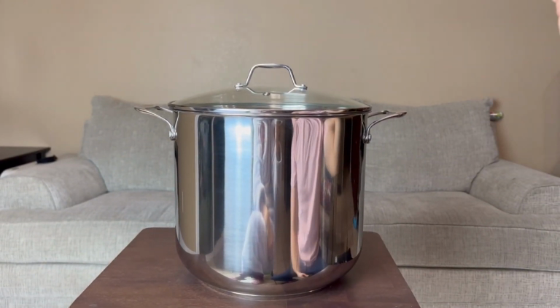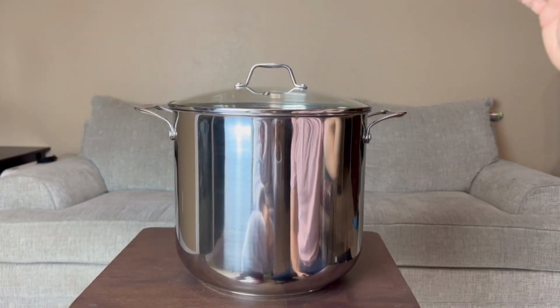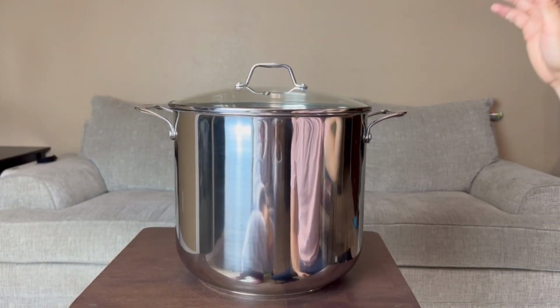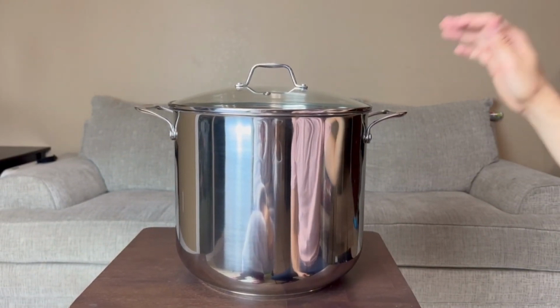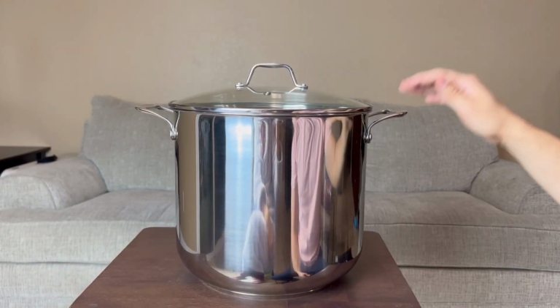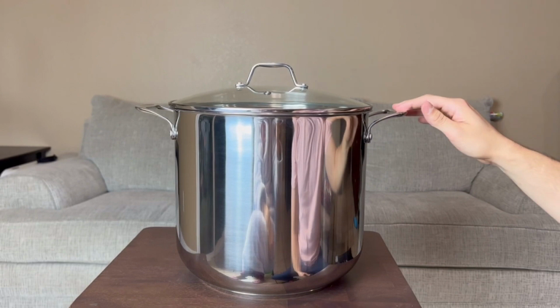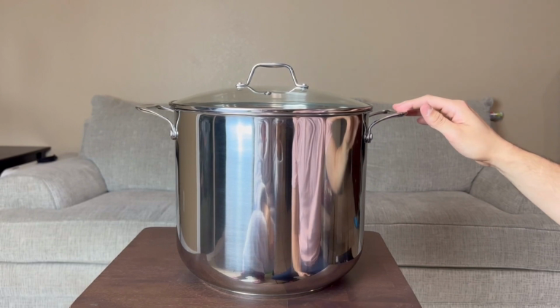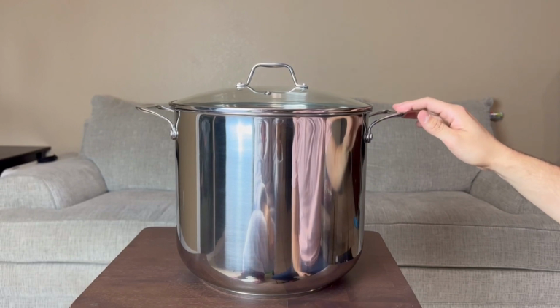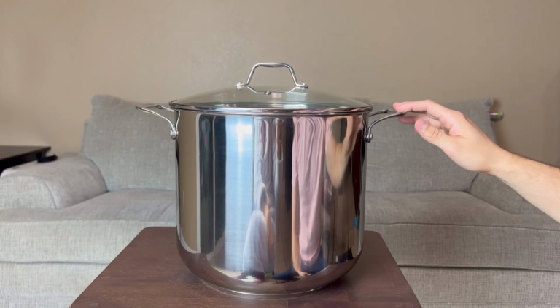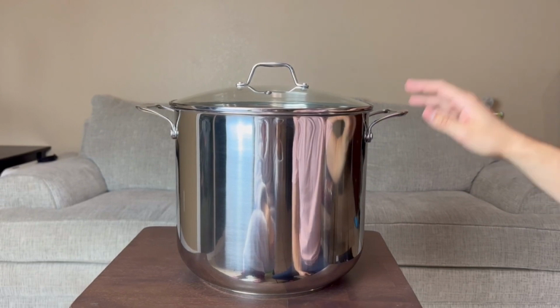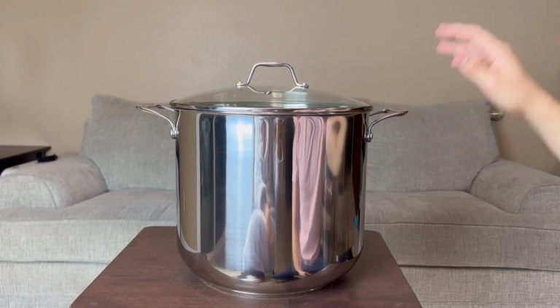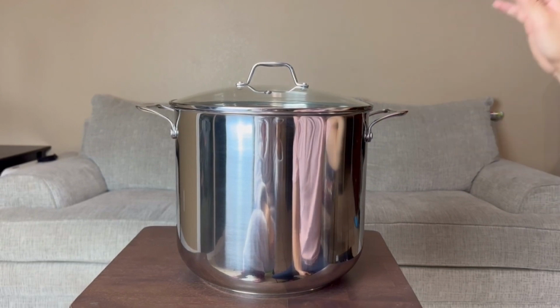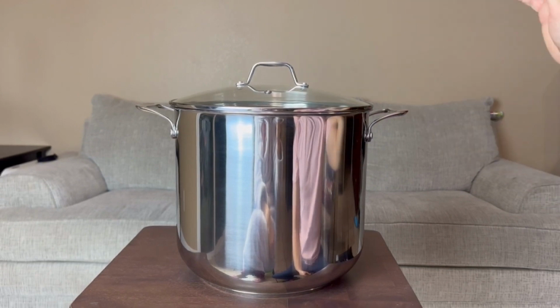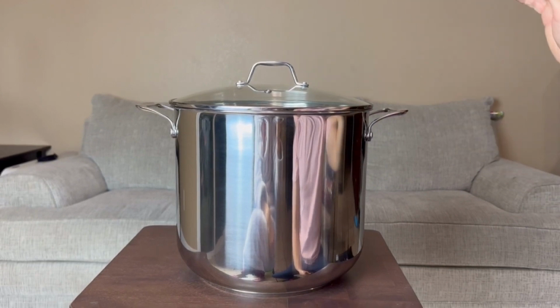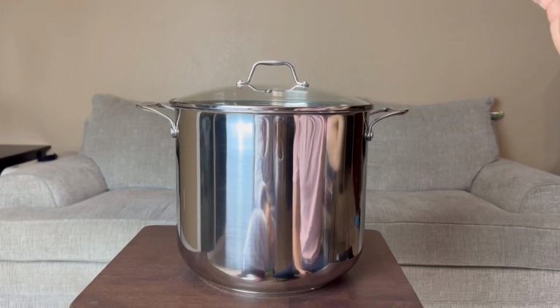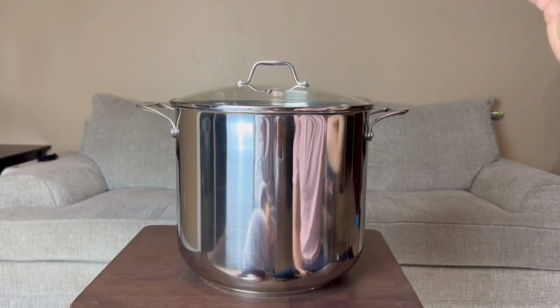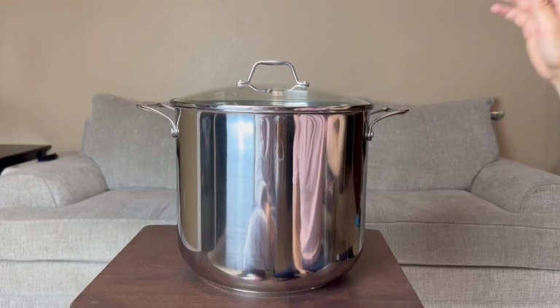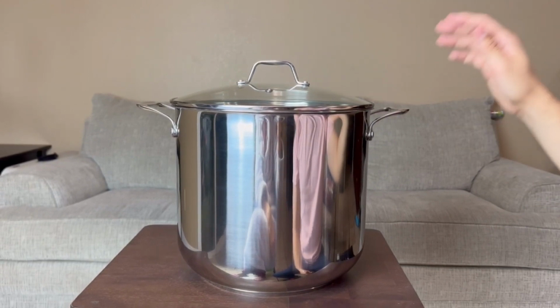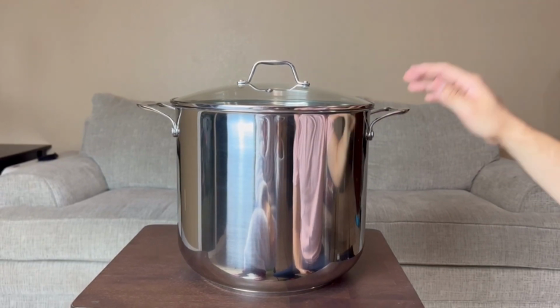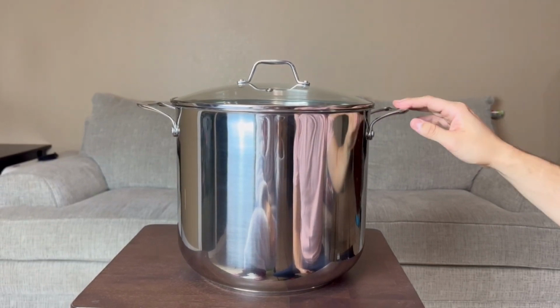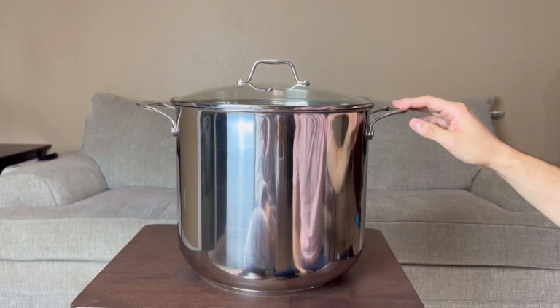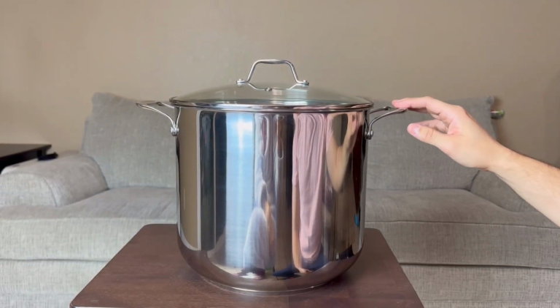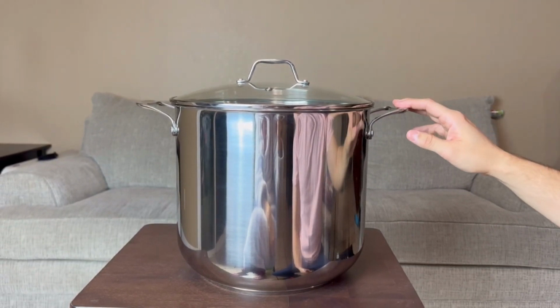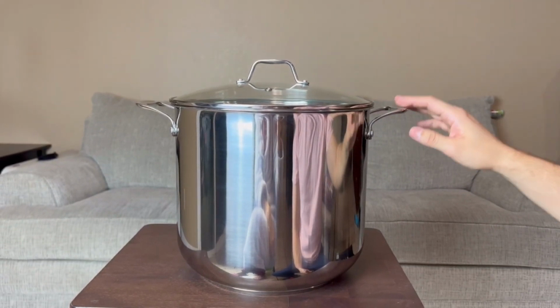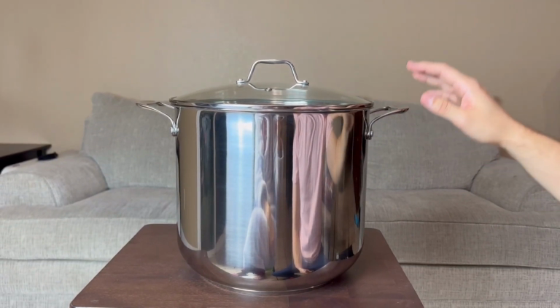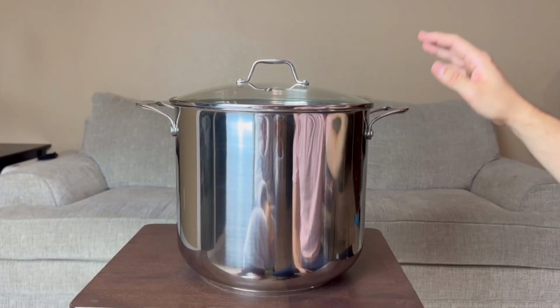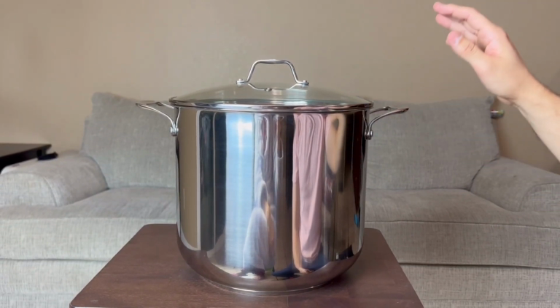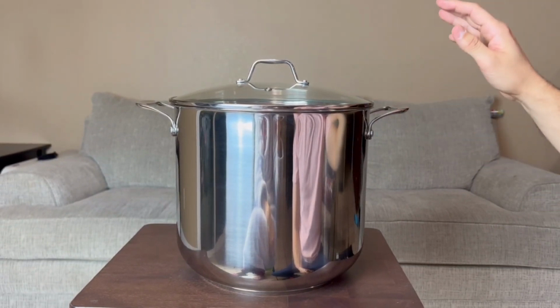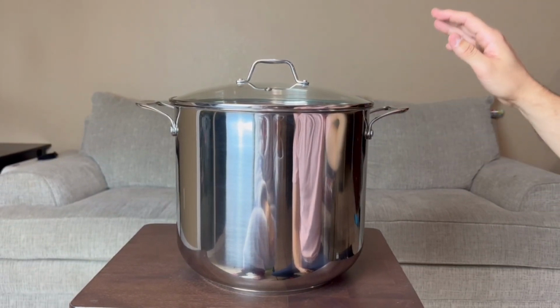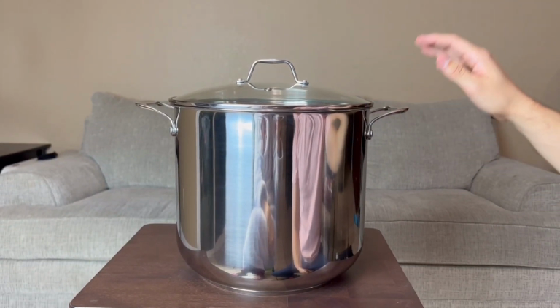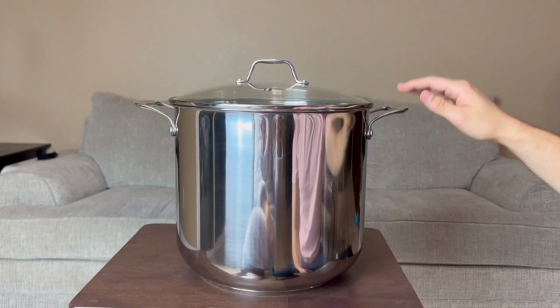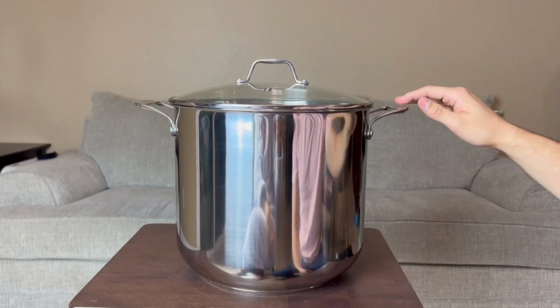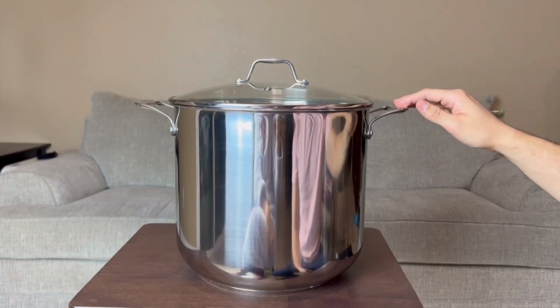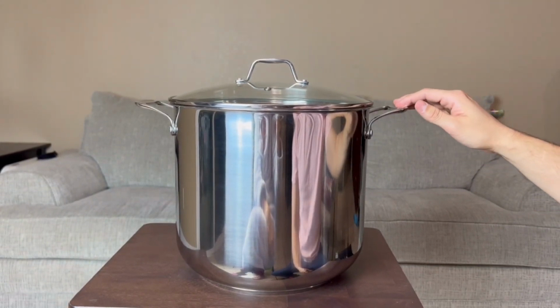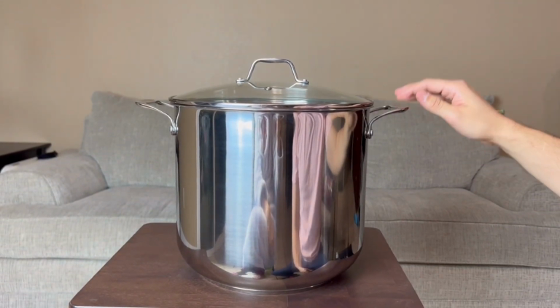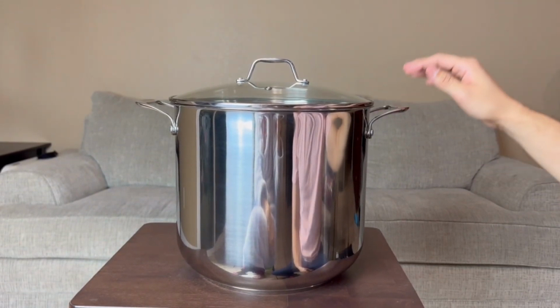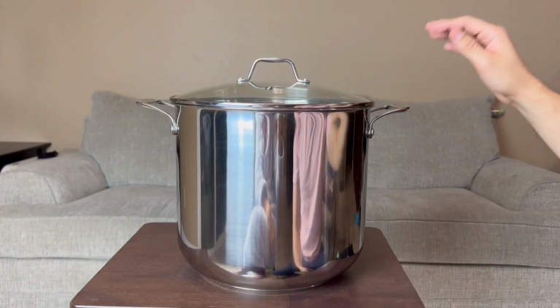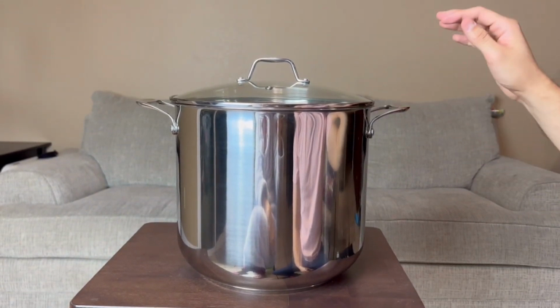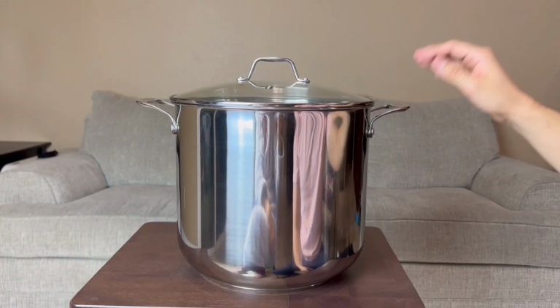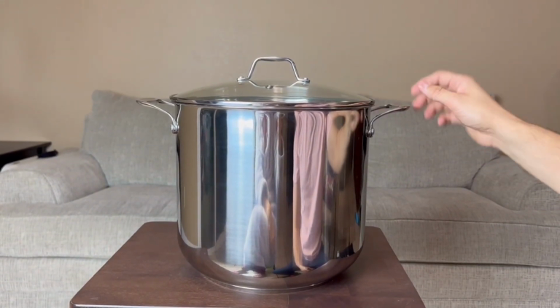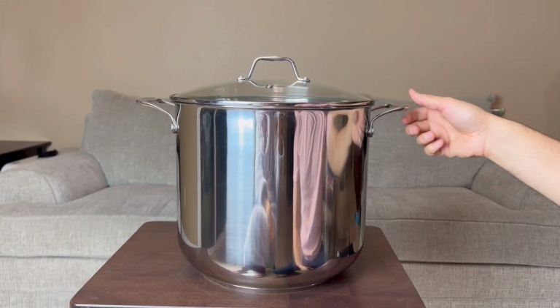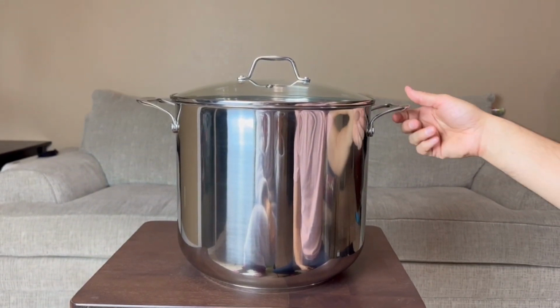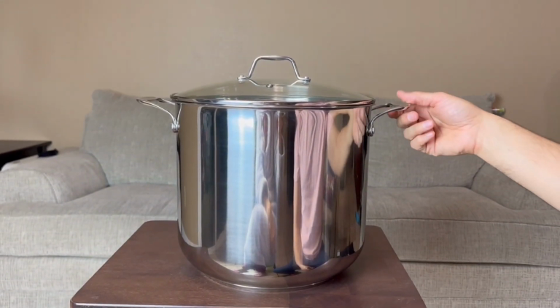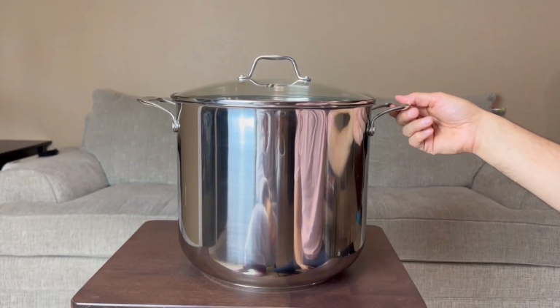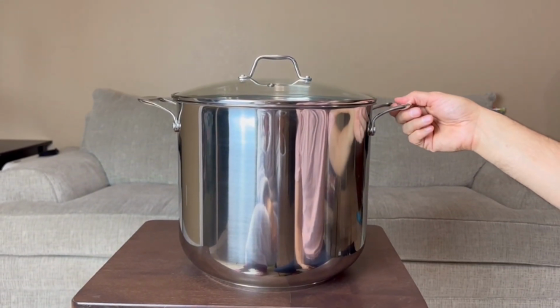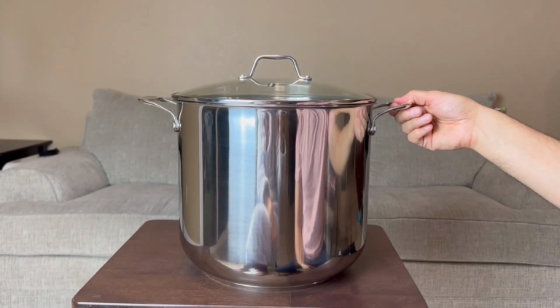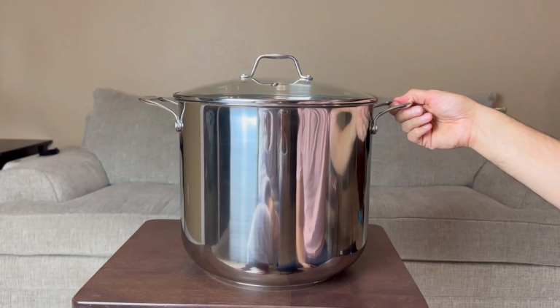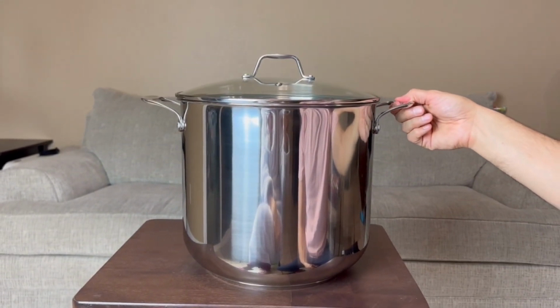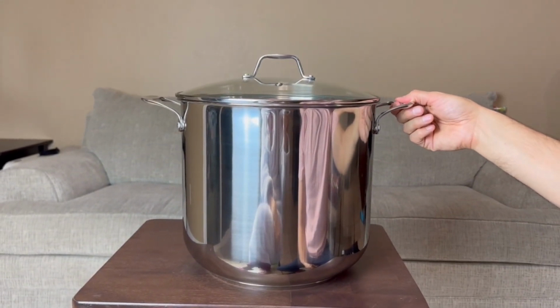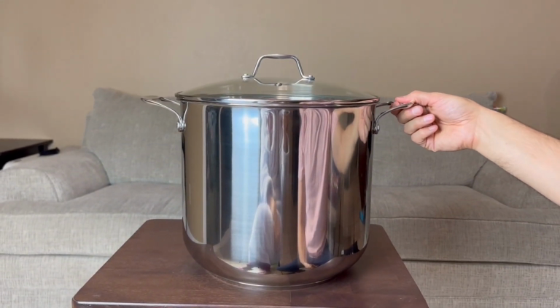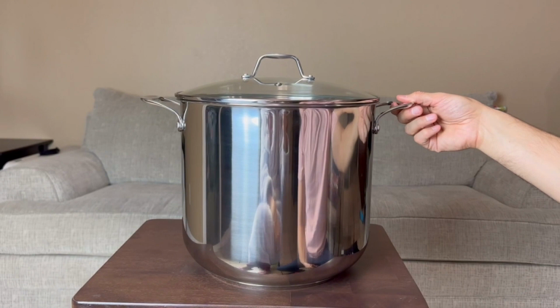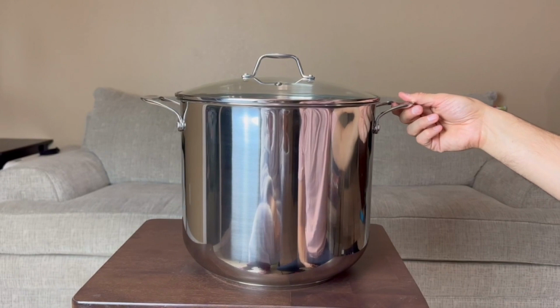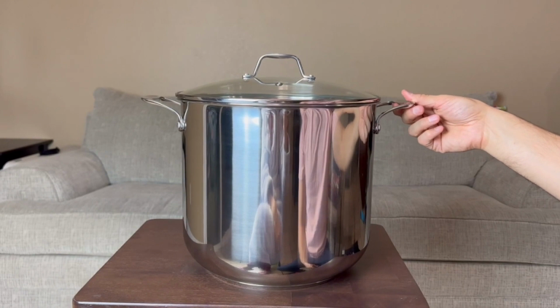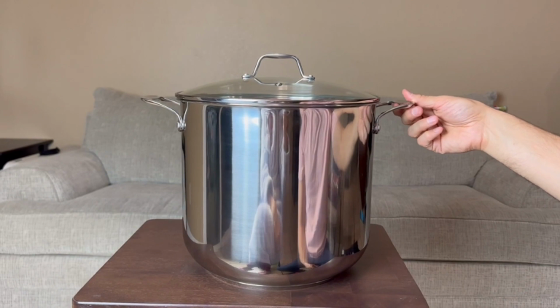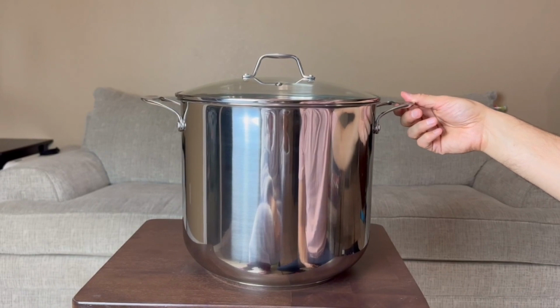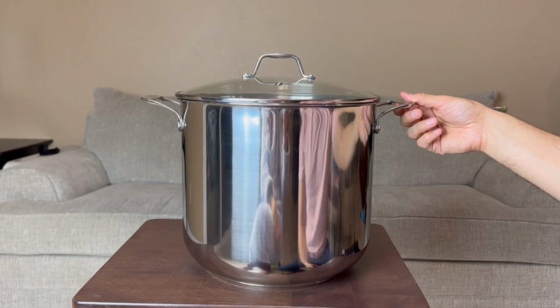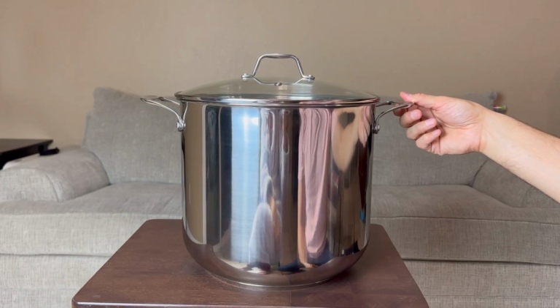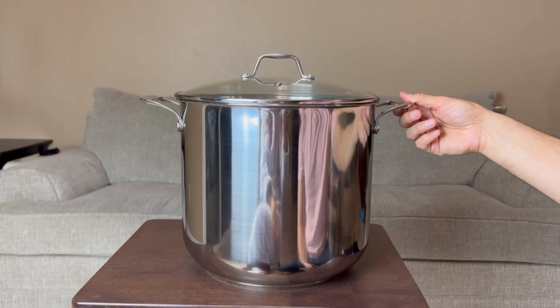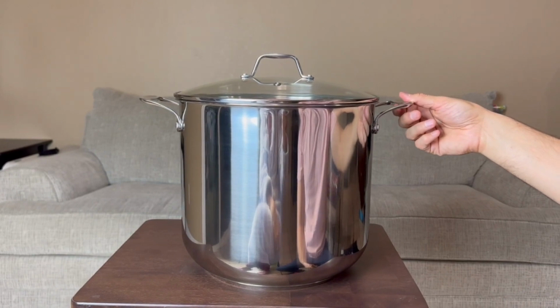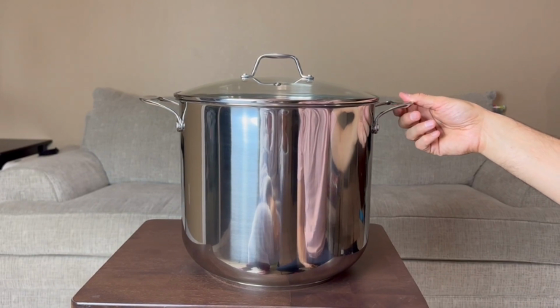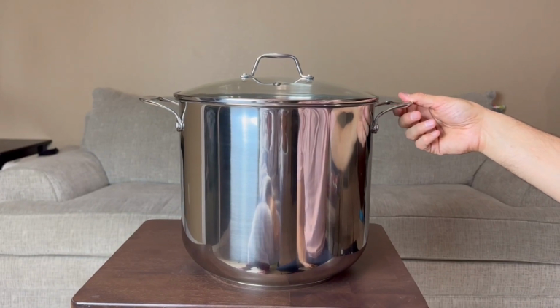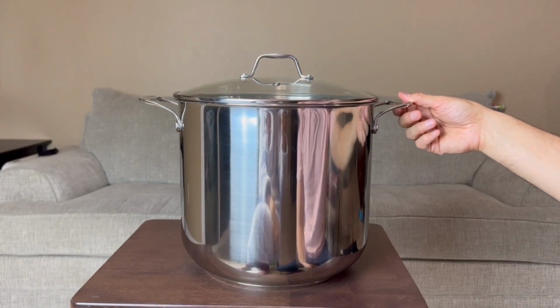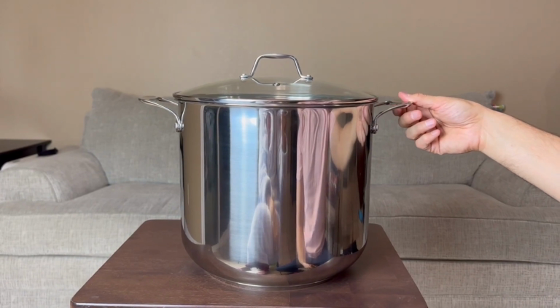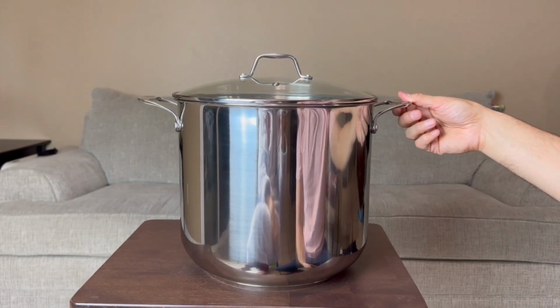This stock pot is perfect for soups, stews, pozole — it's perfect for the holidays, whatever you guys want to use it for. I definitely recommend picking this up.